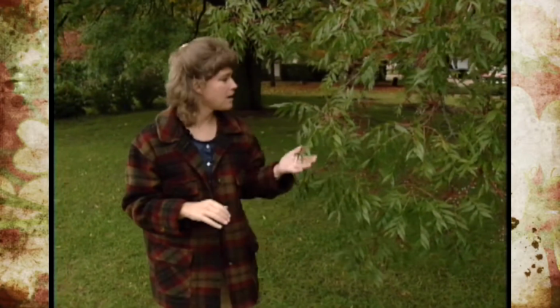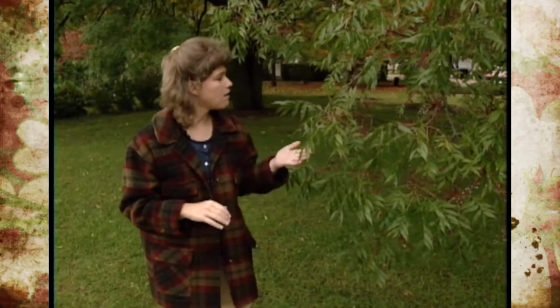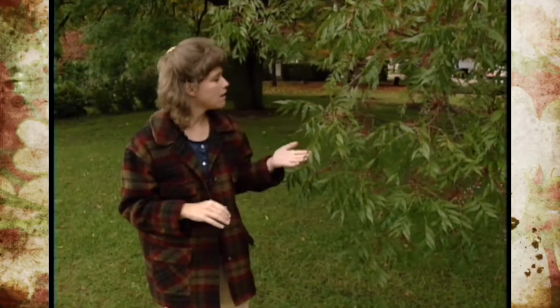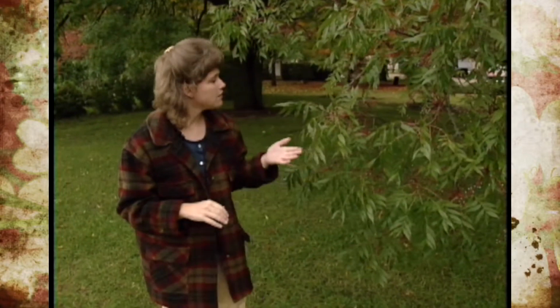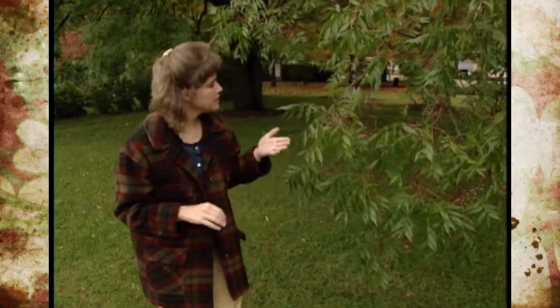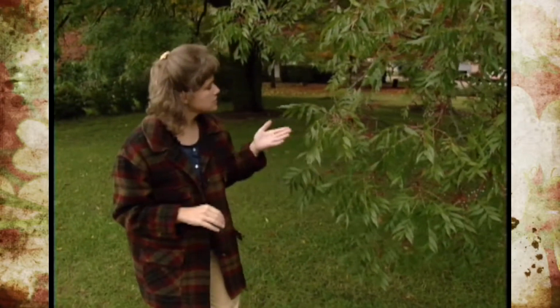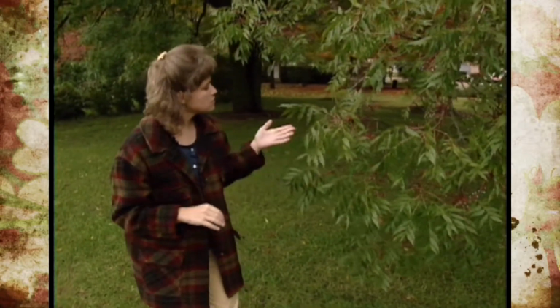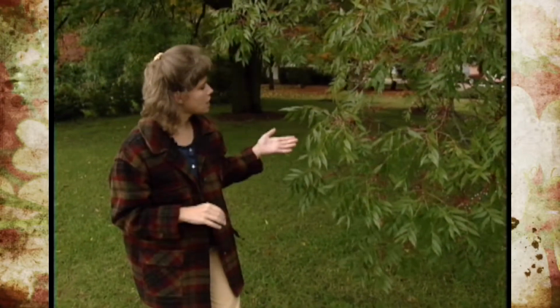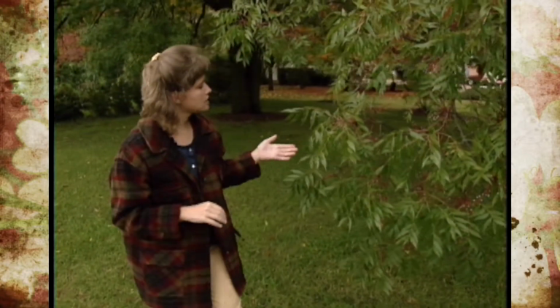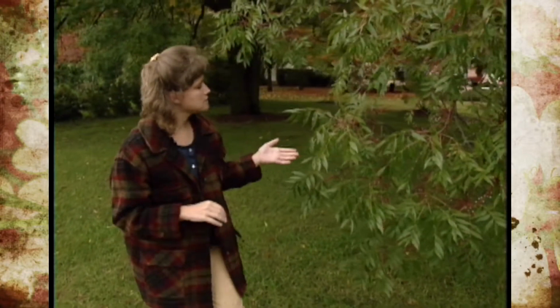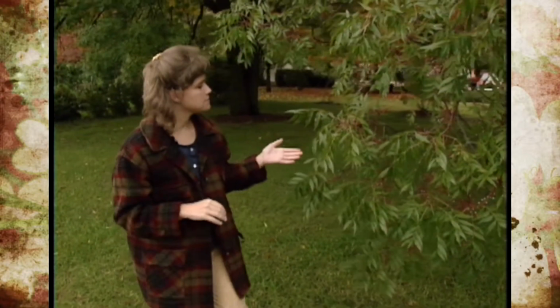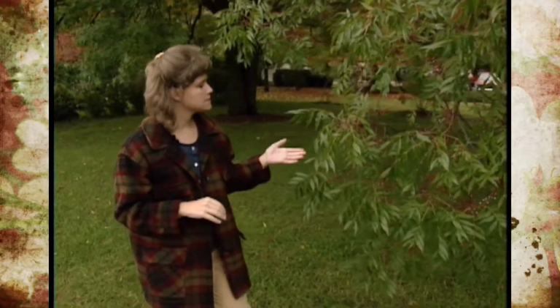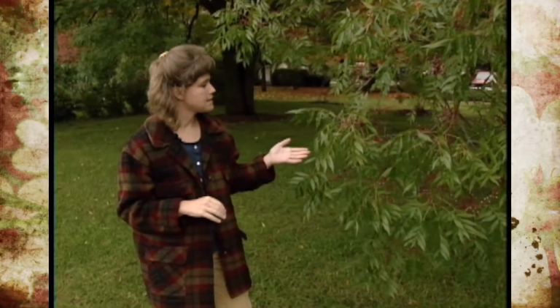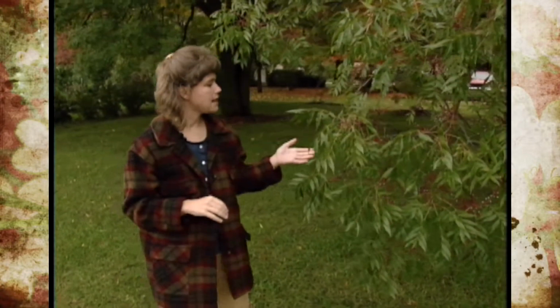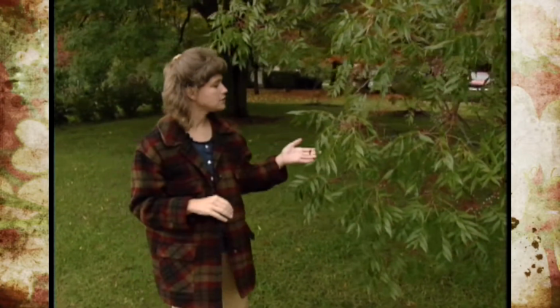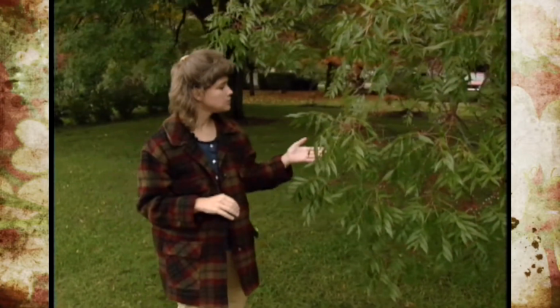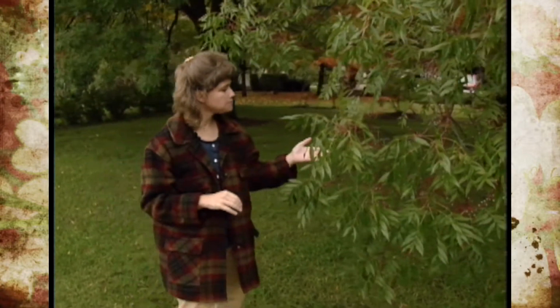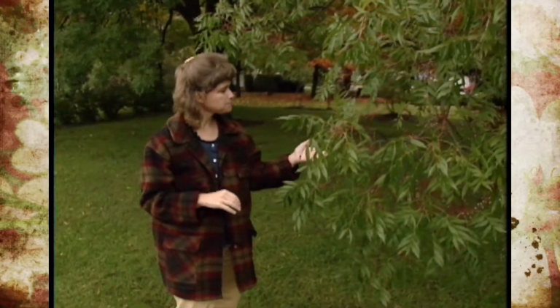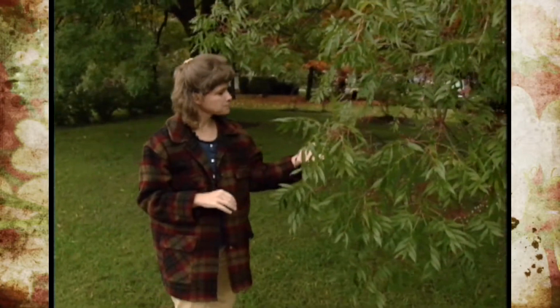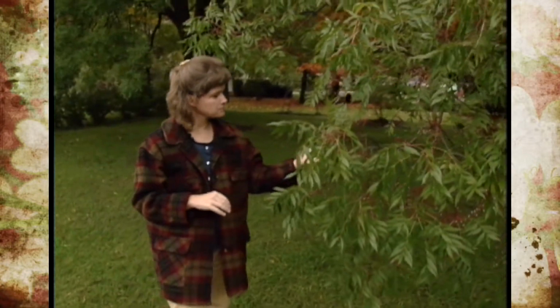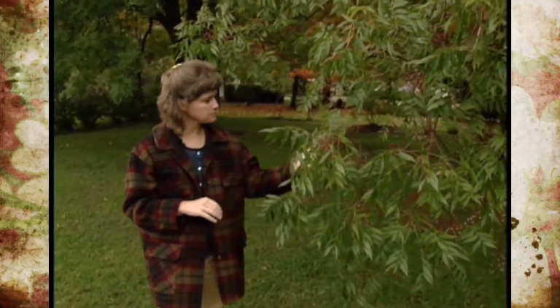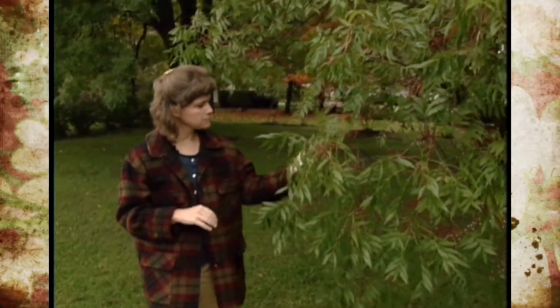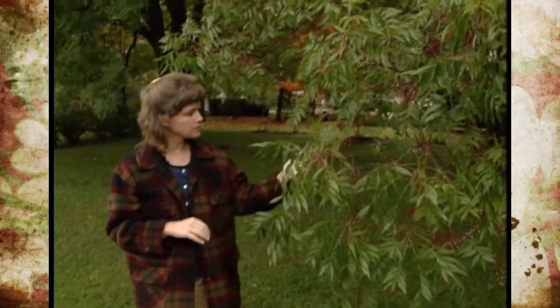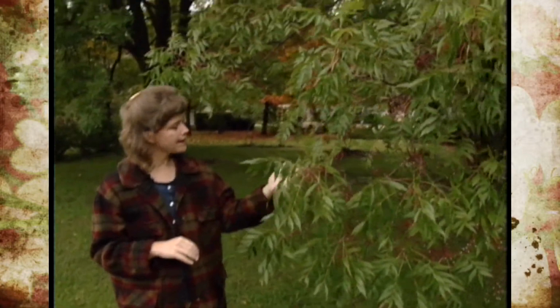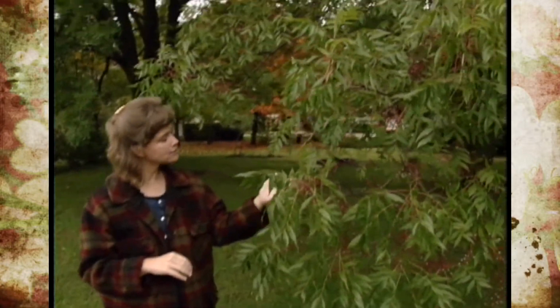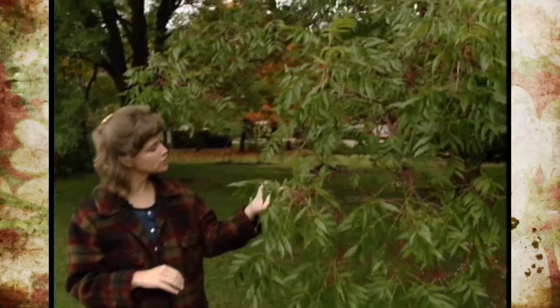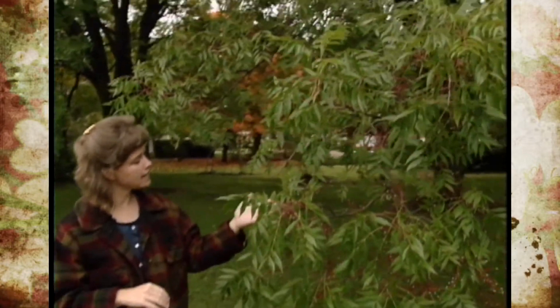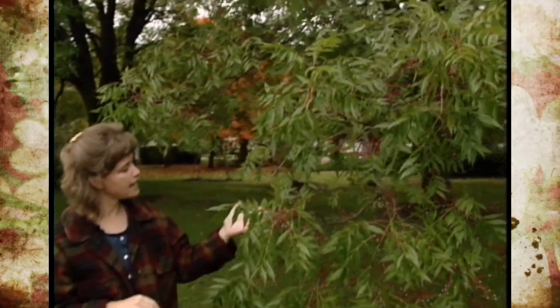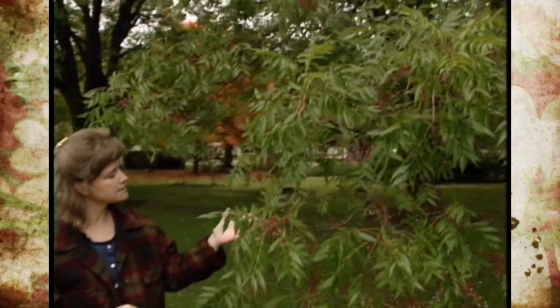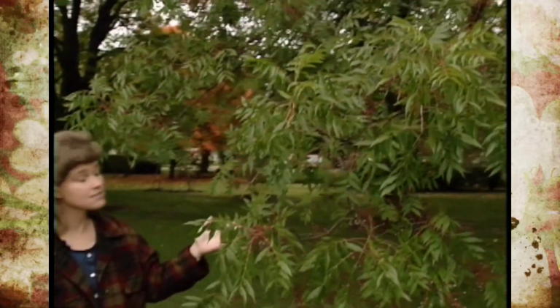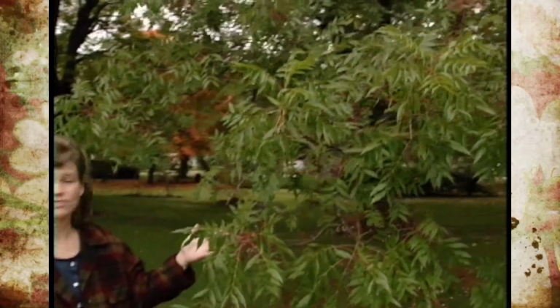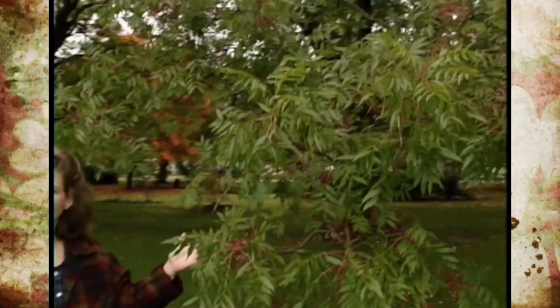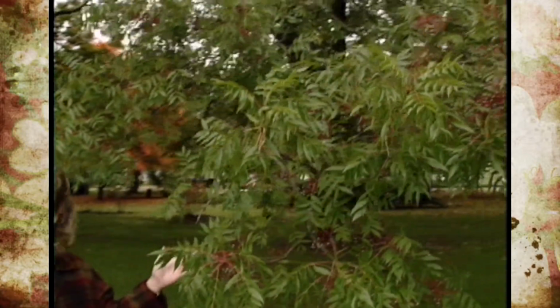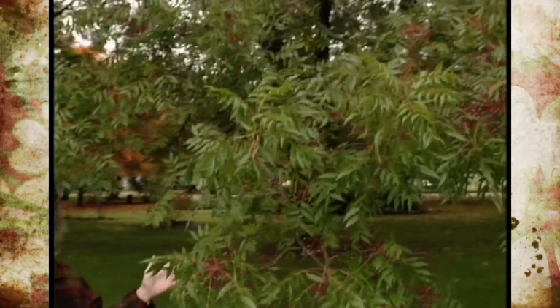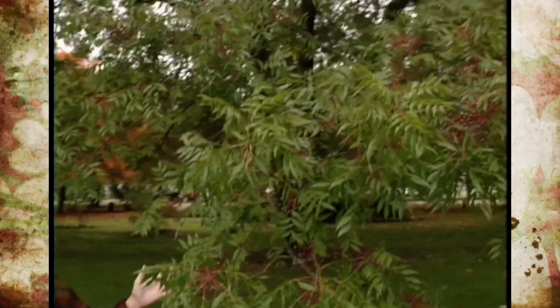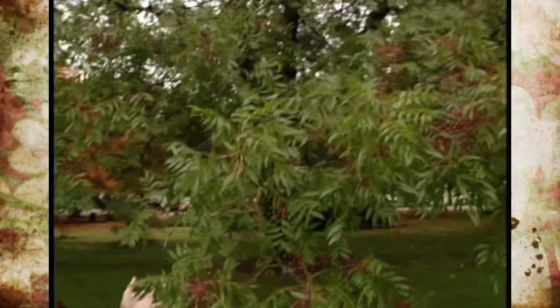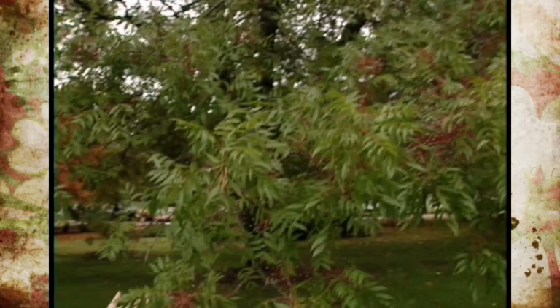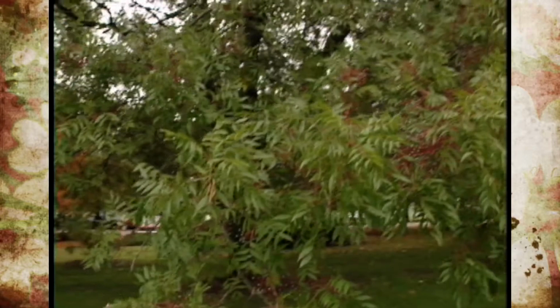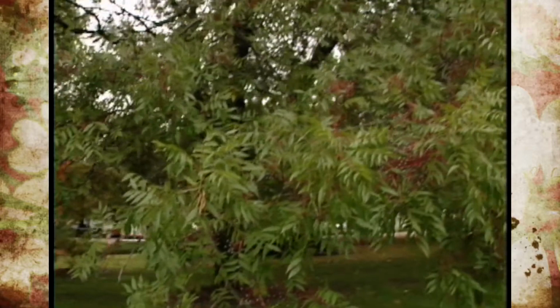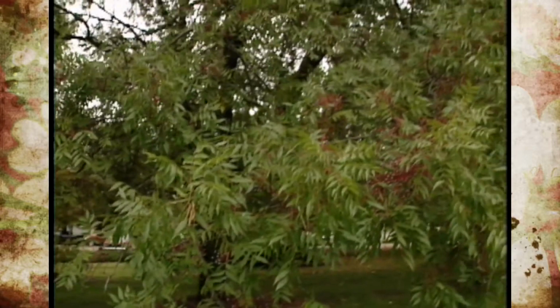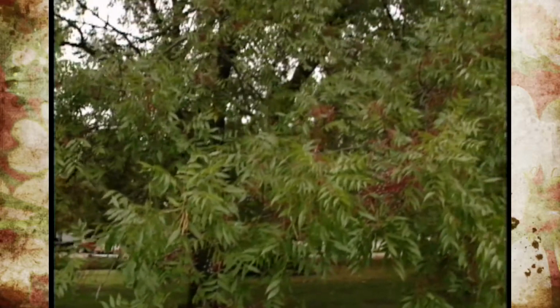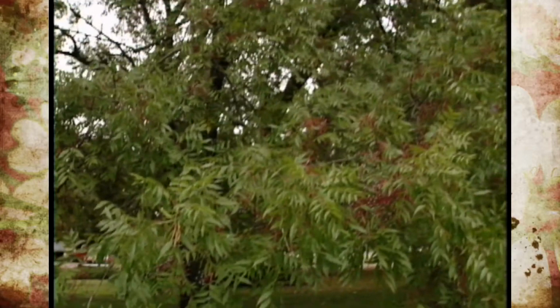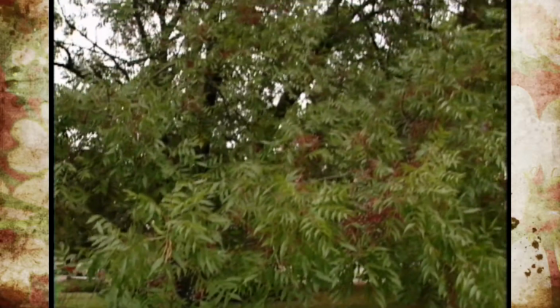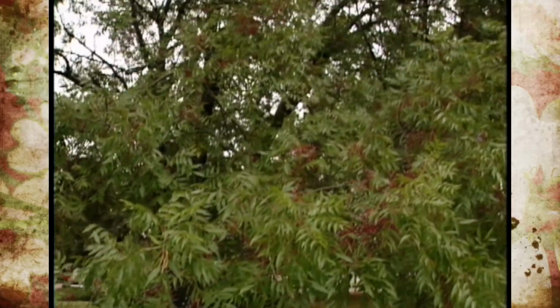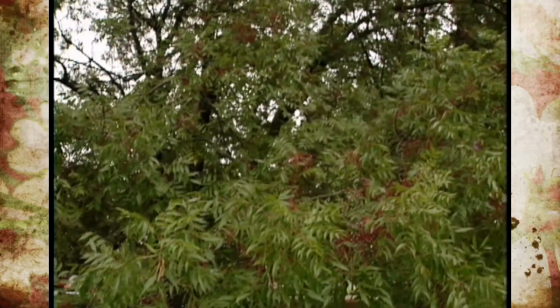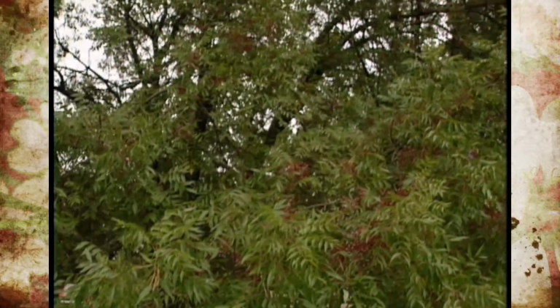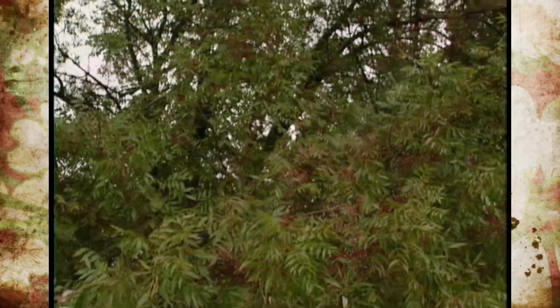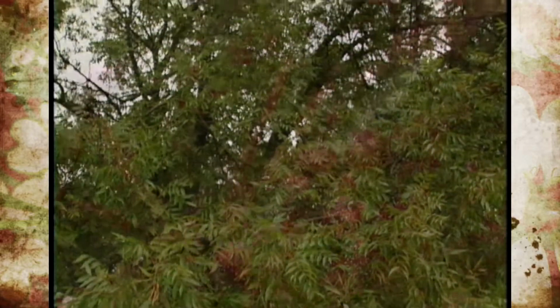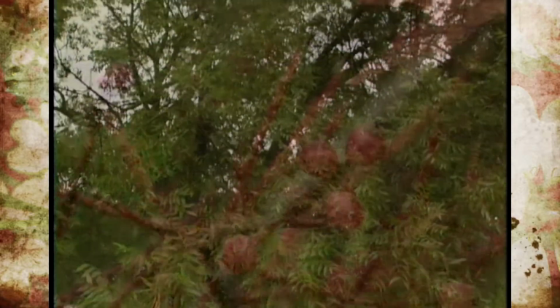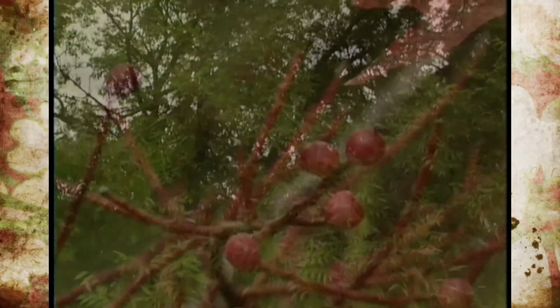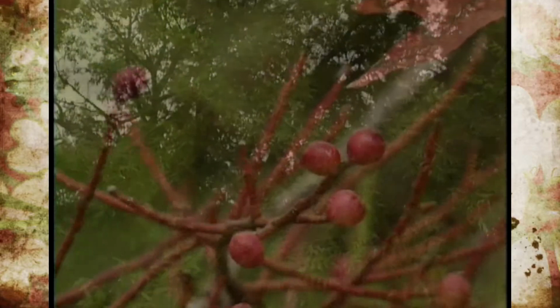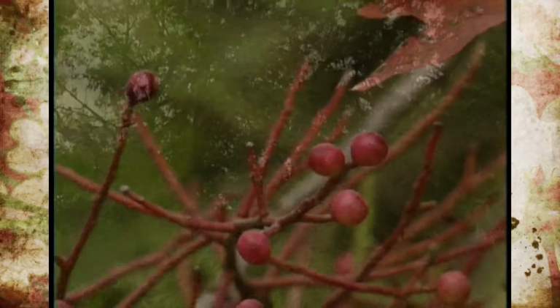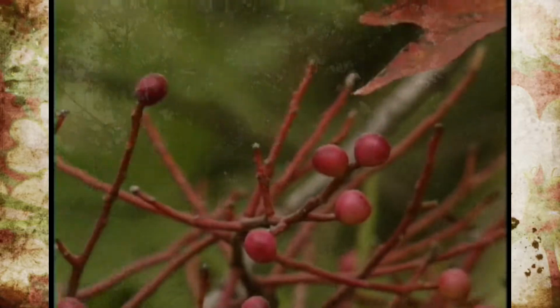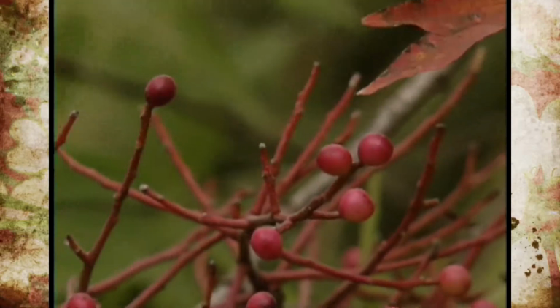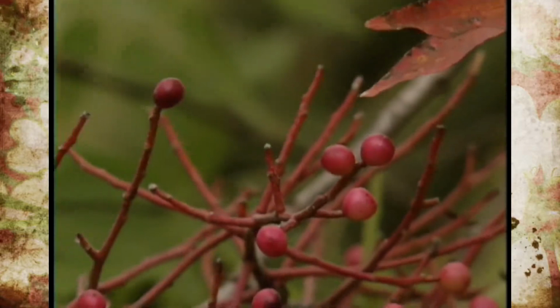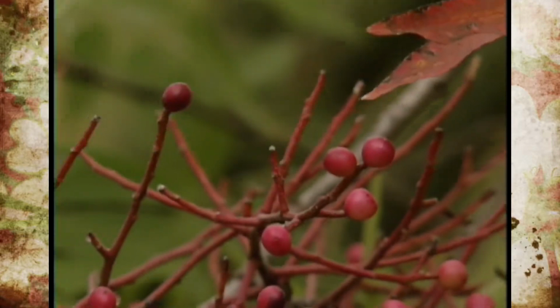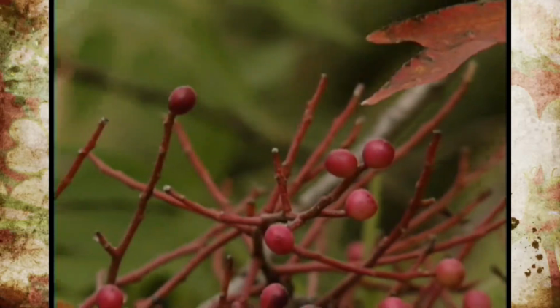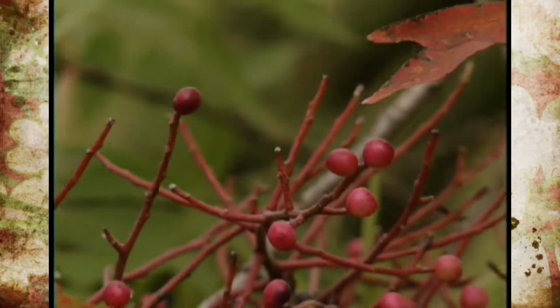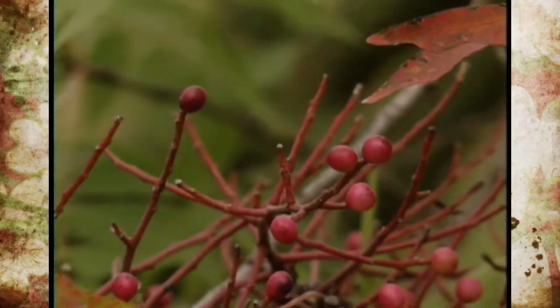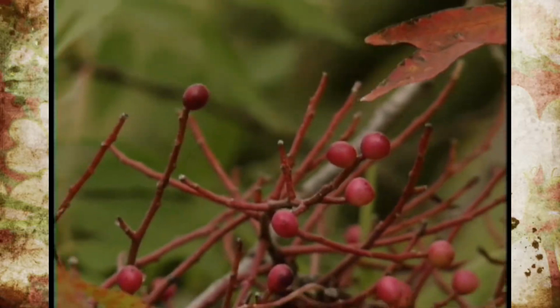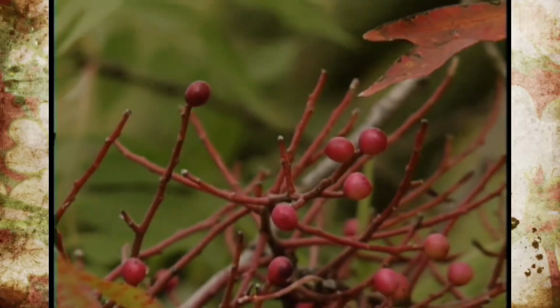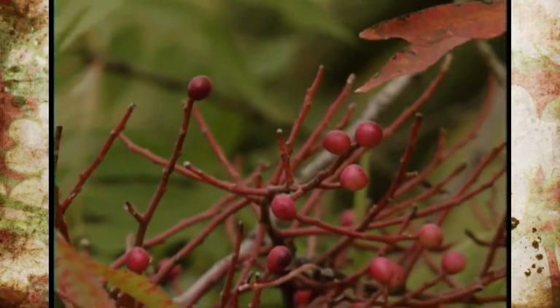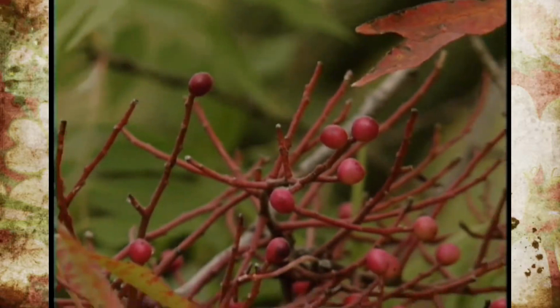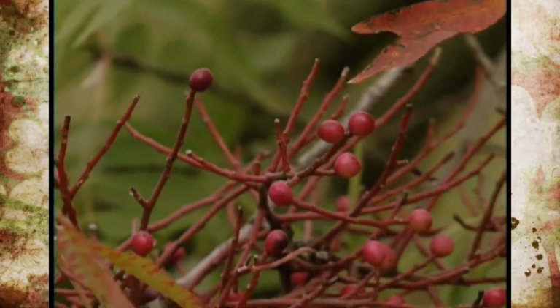Now this Chinese pistache actually hasn't started to change color yet. However, we do have a few that are.